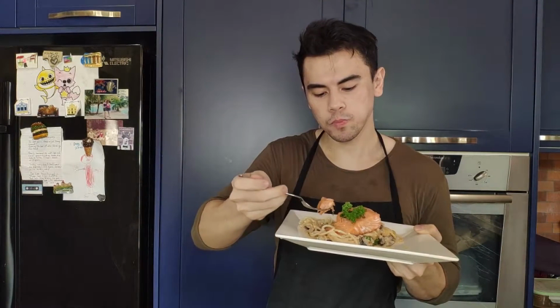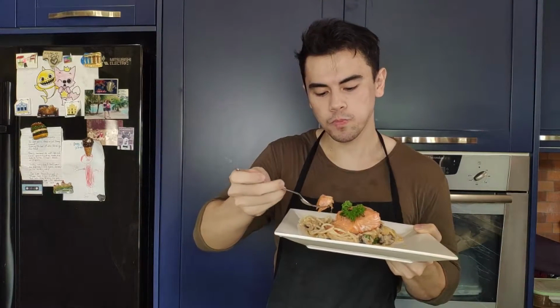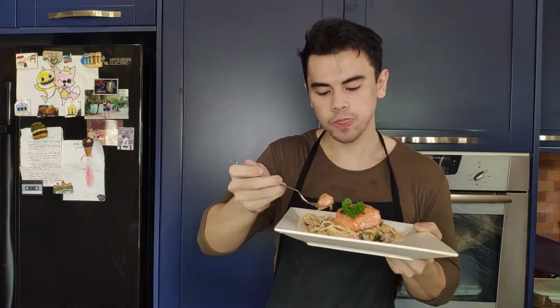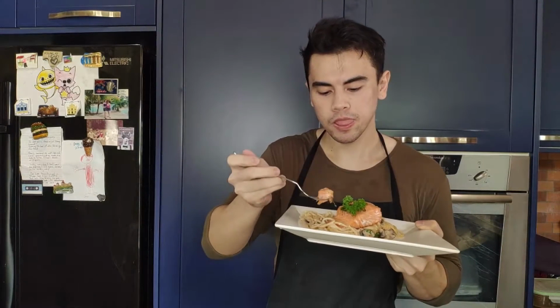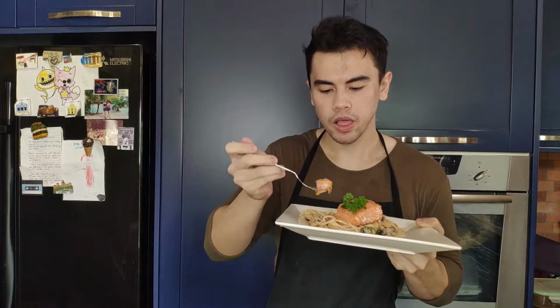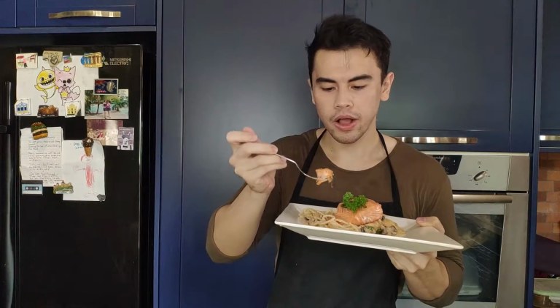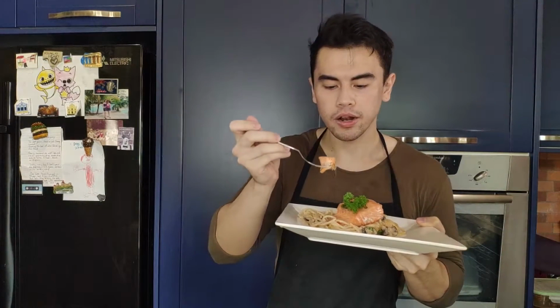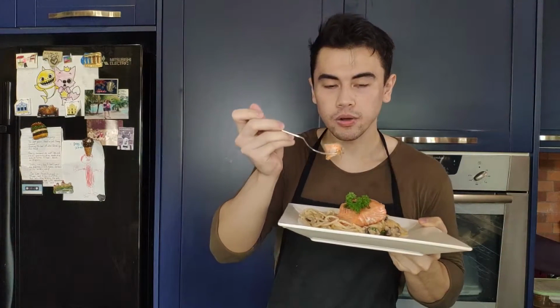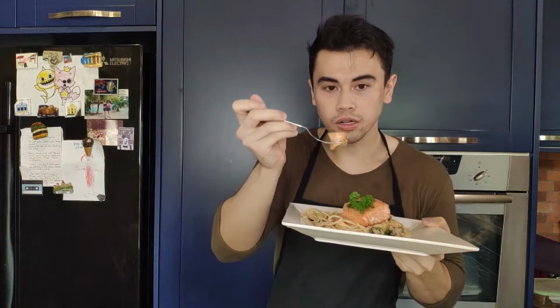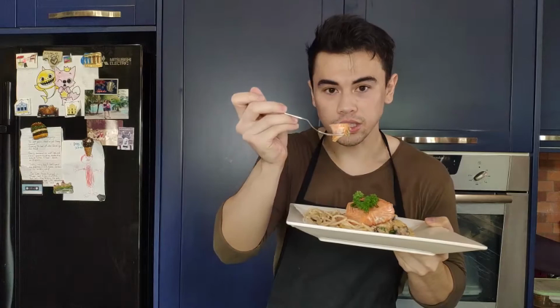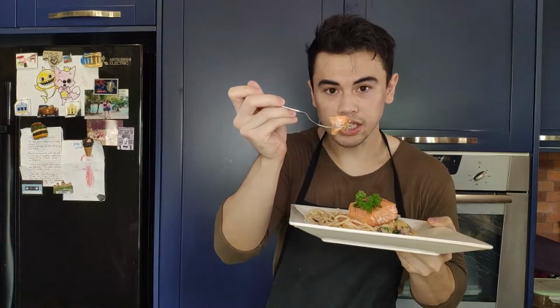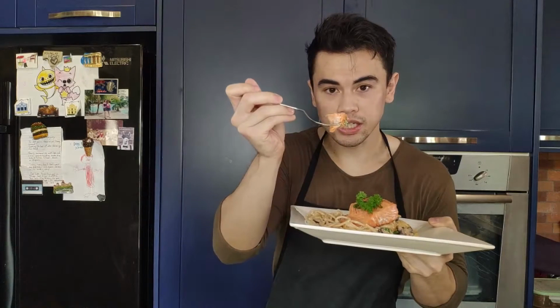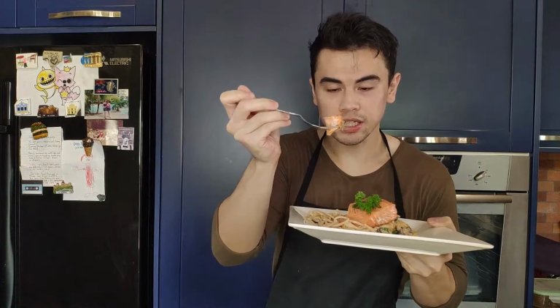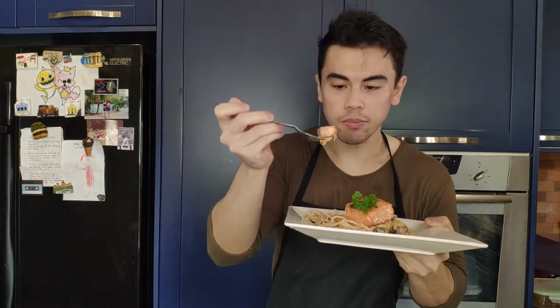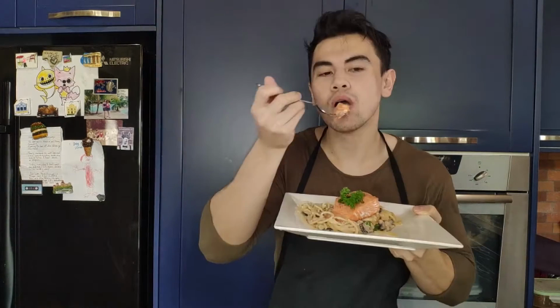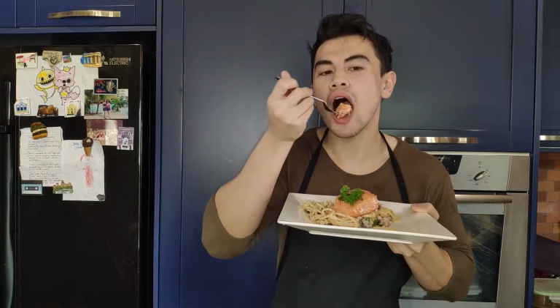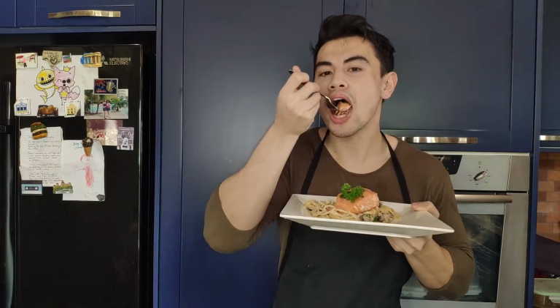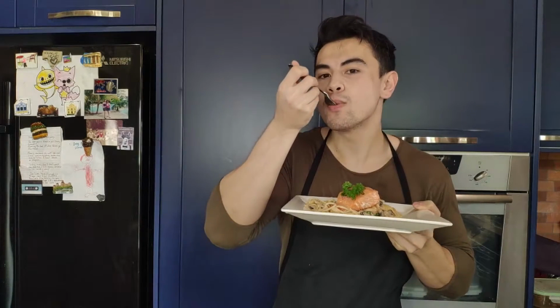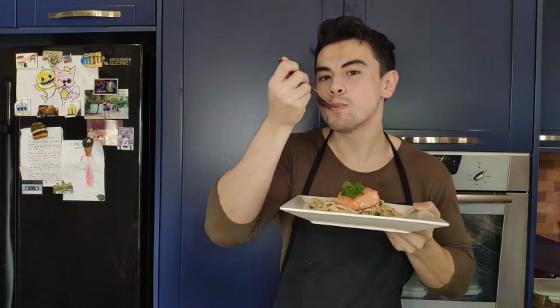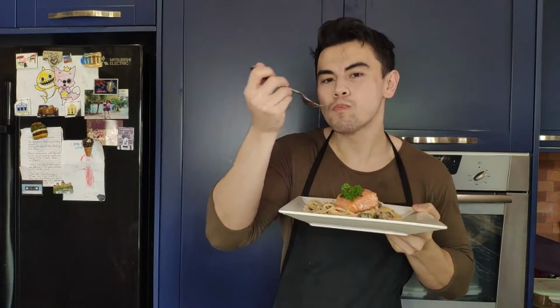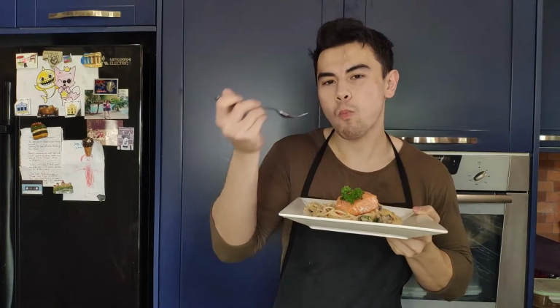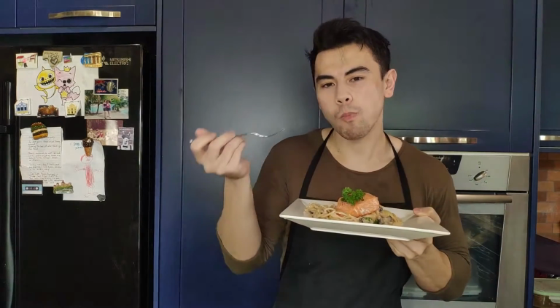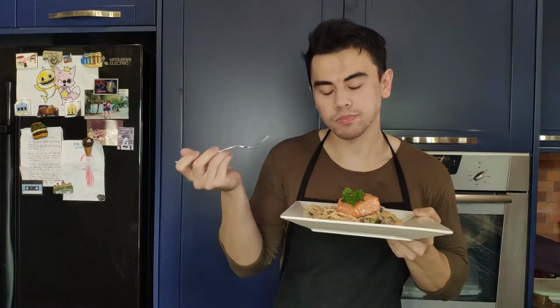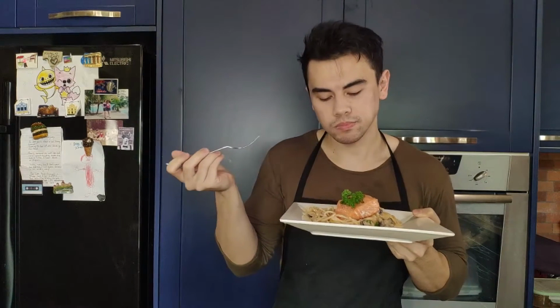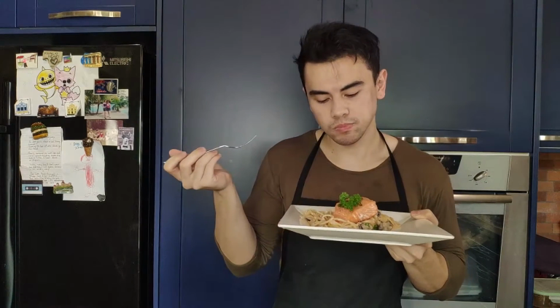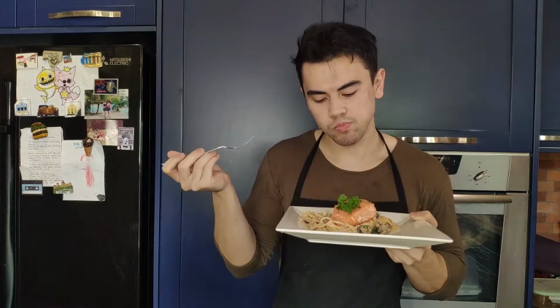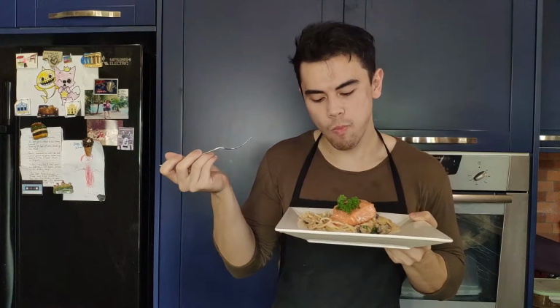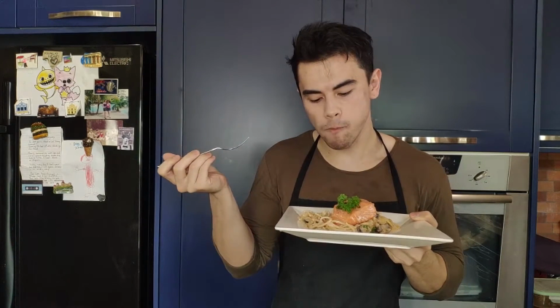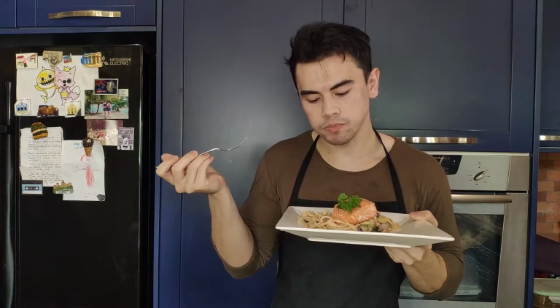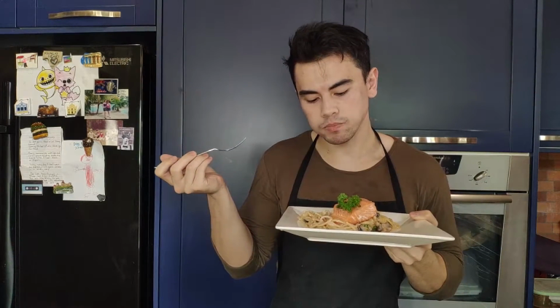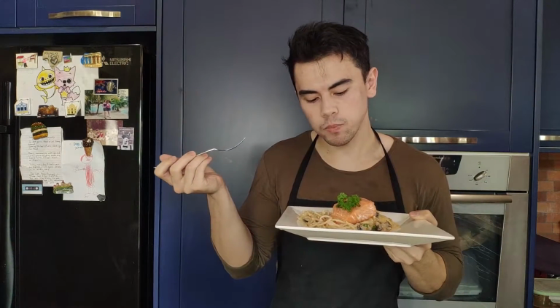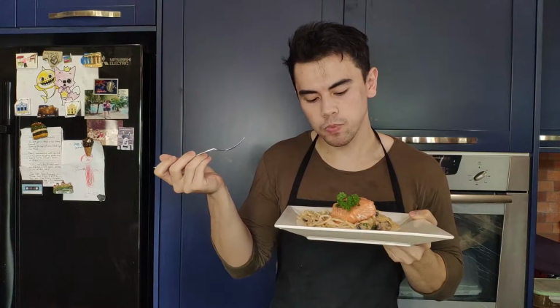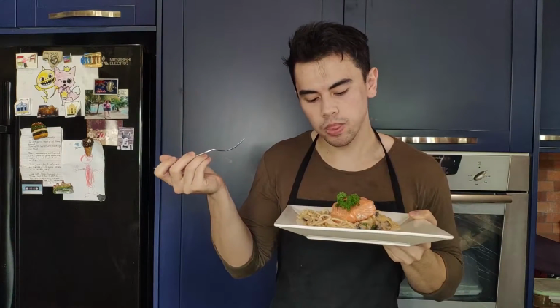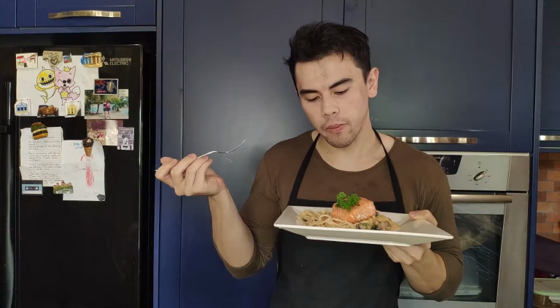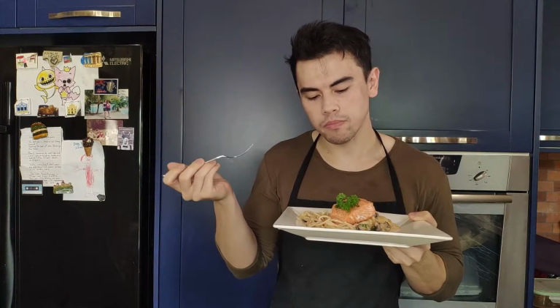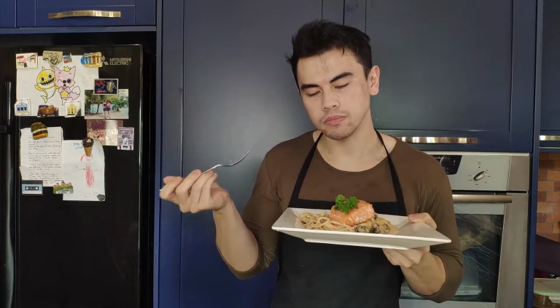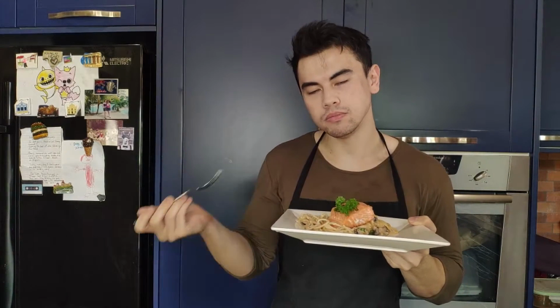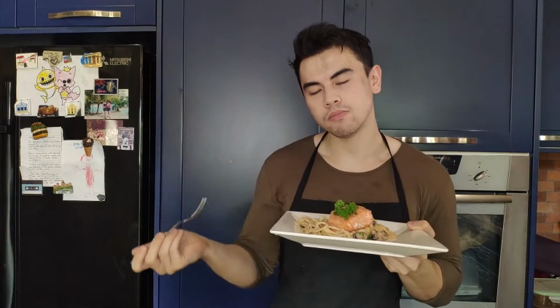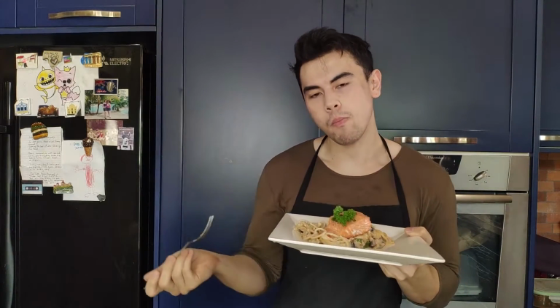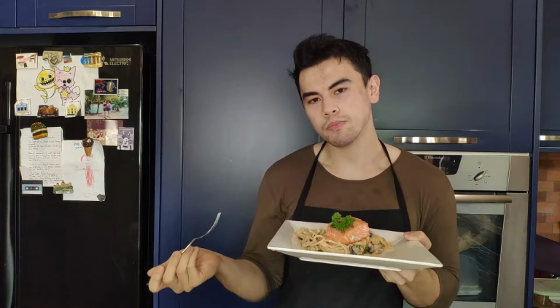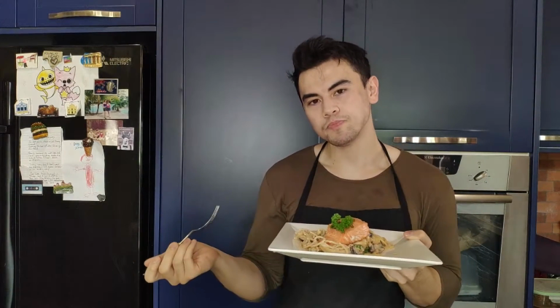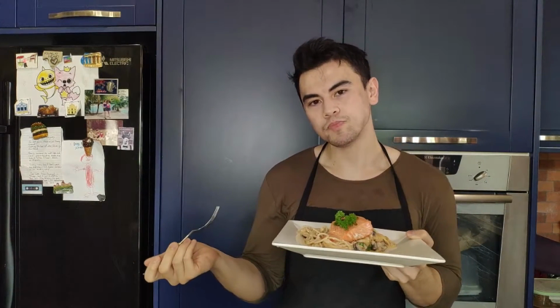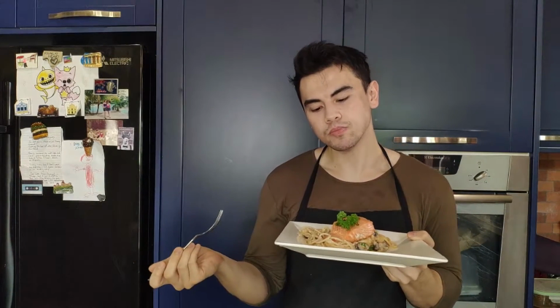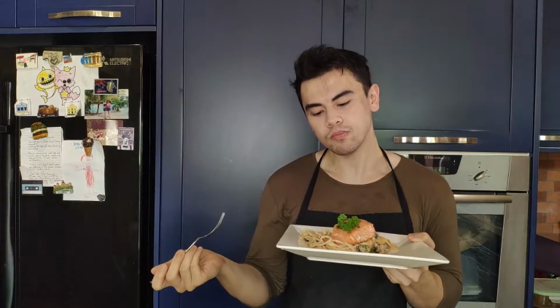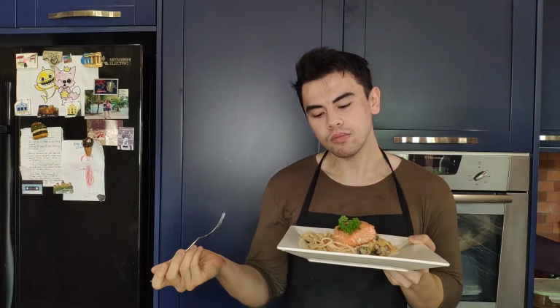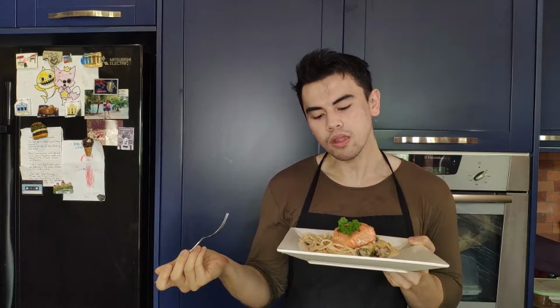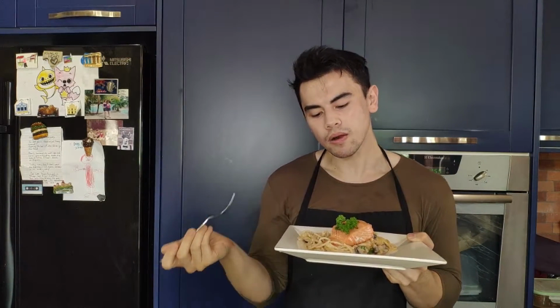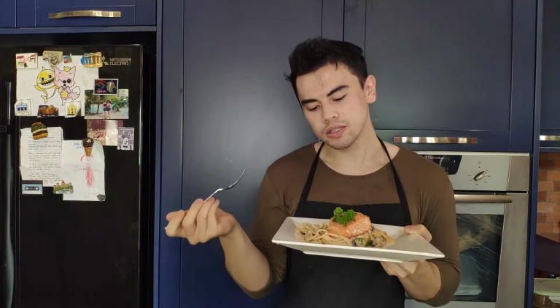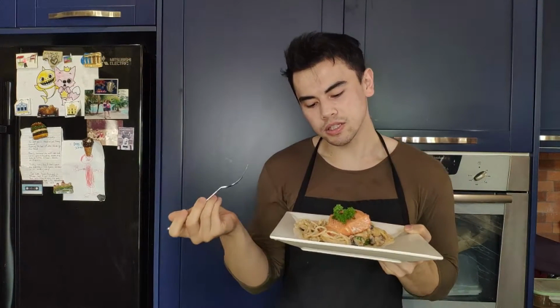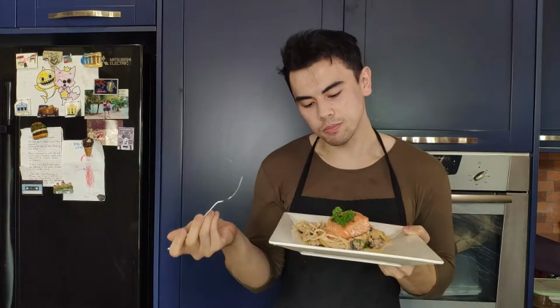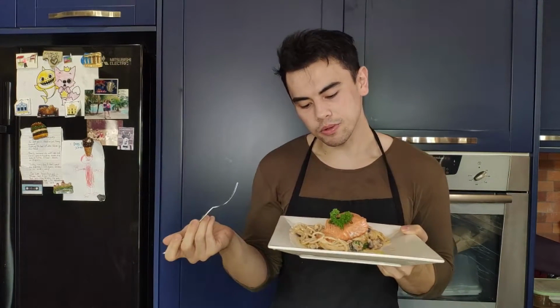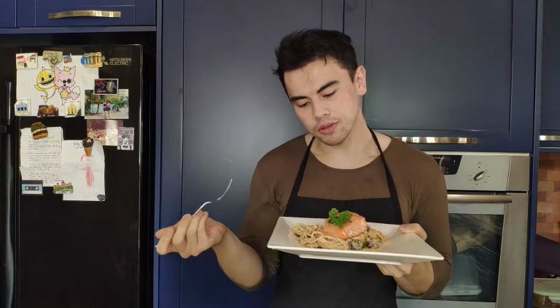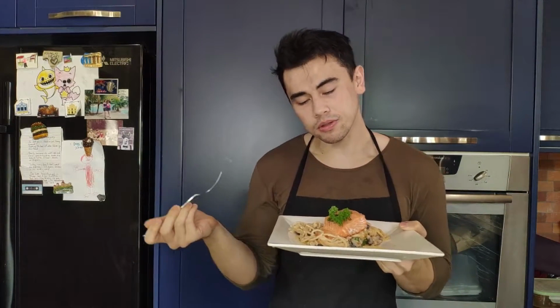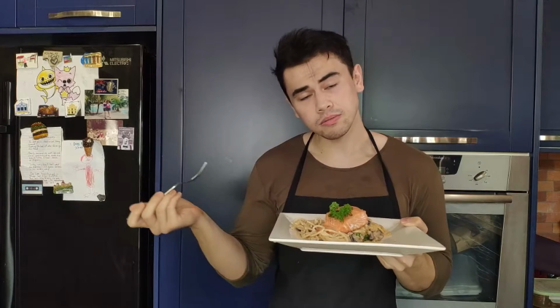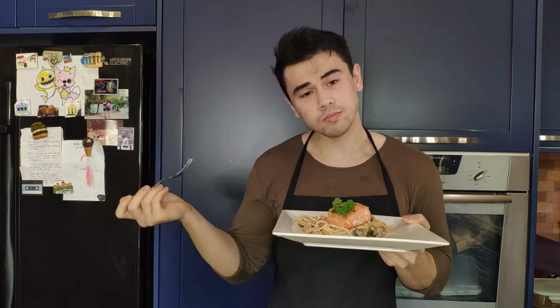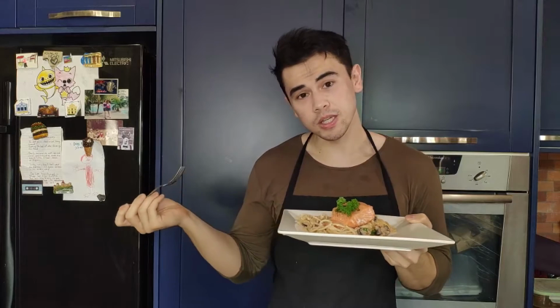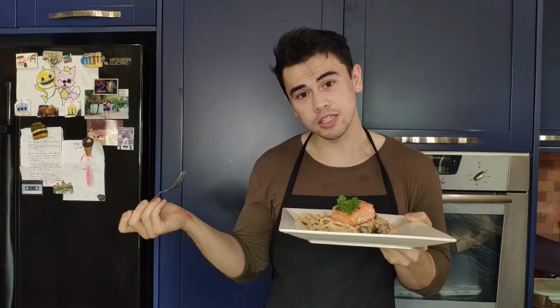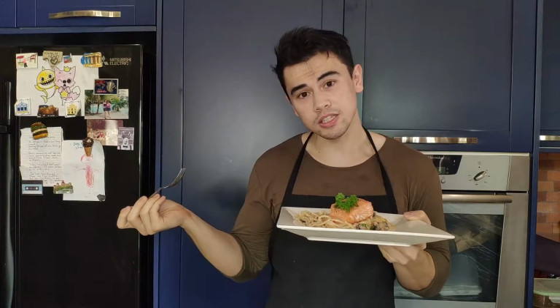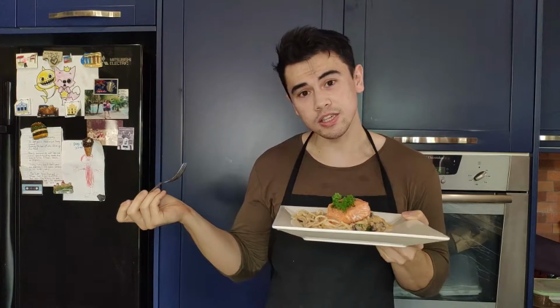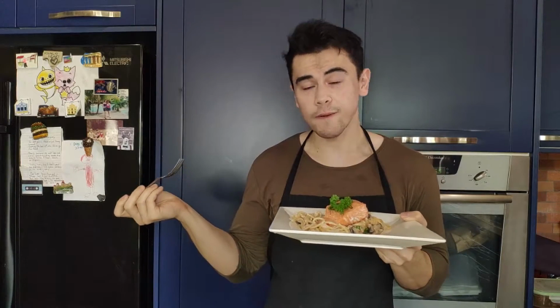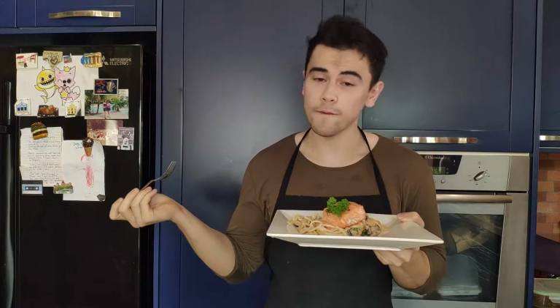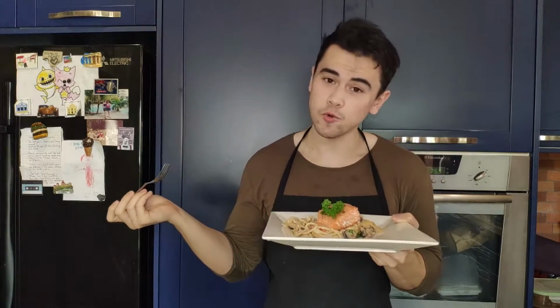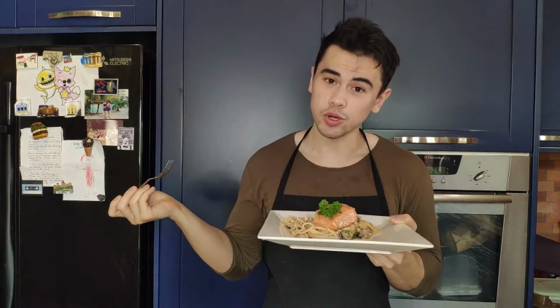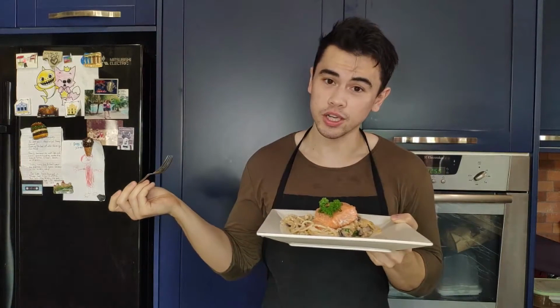Look how nice the salmon is. Simple, easy, quick.